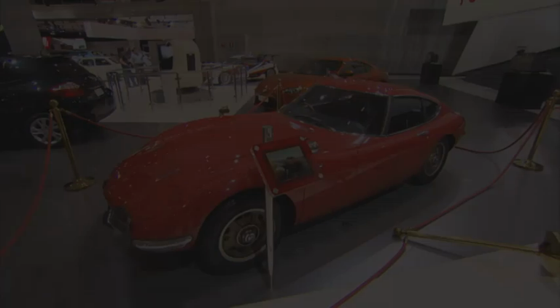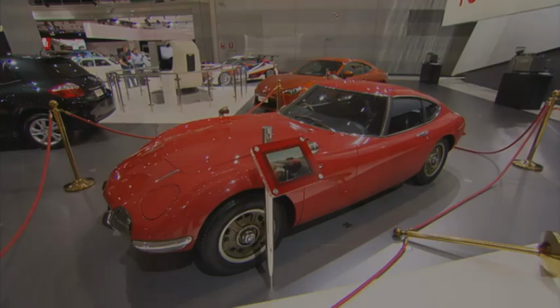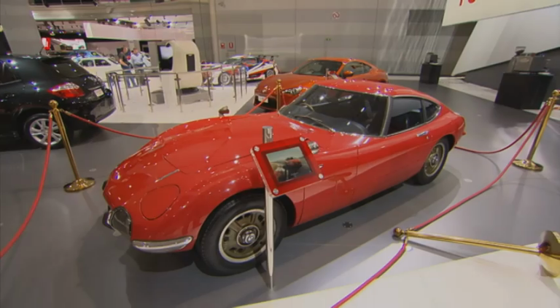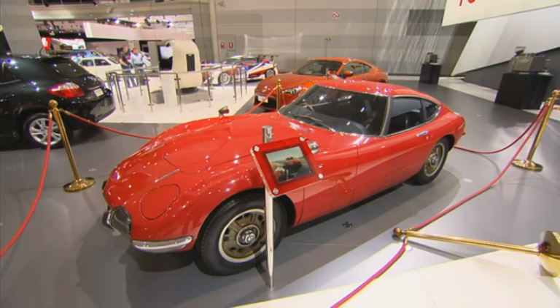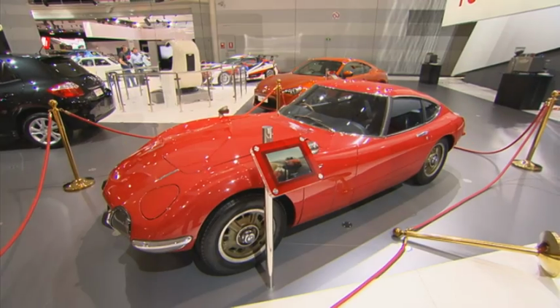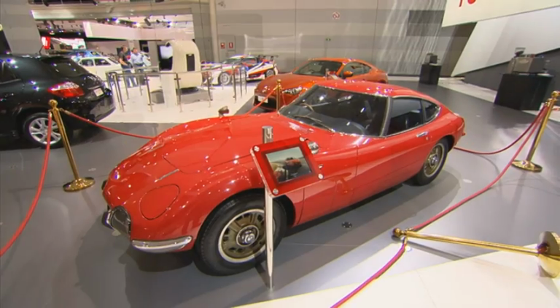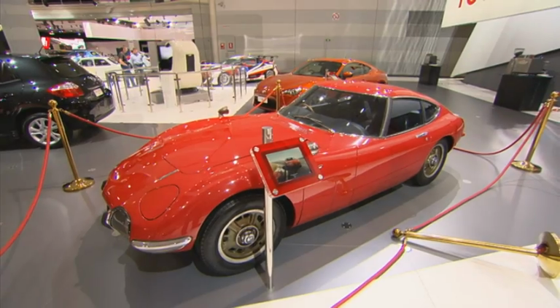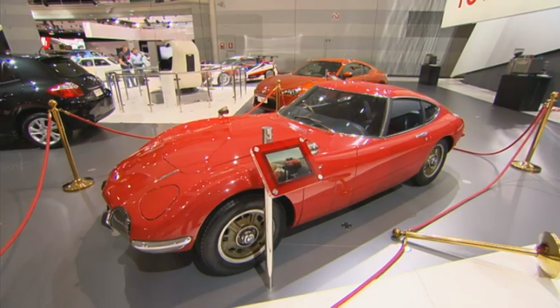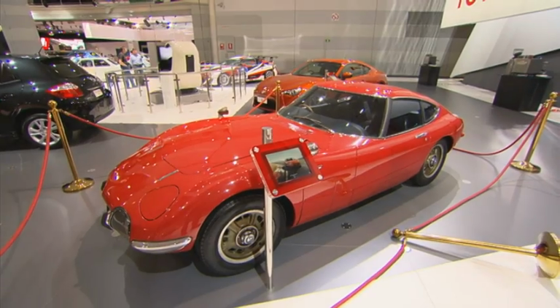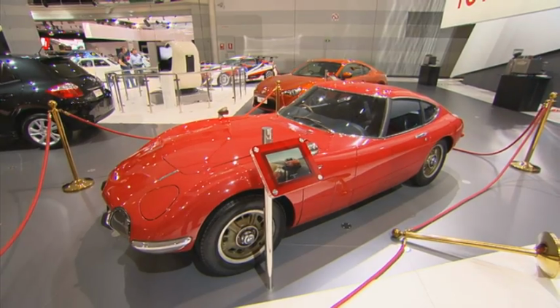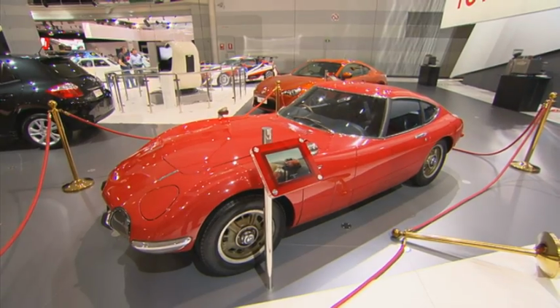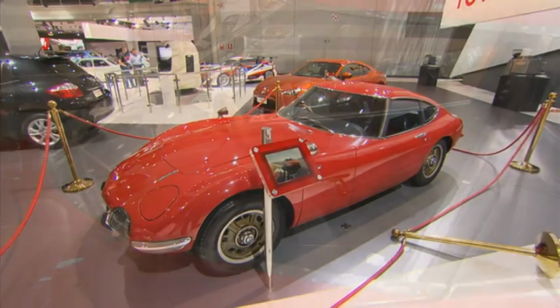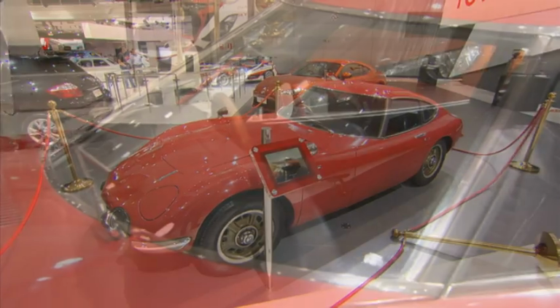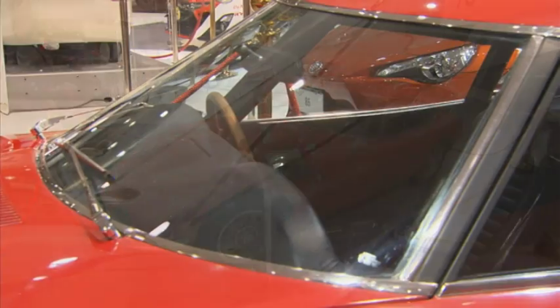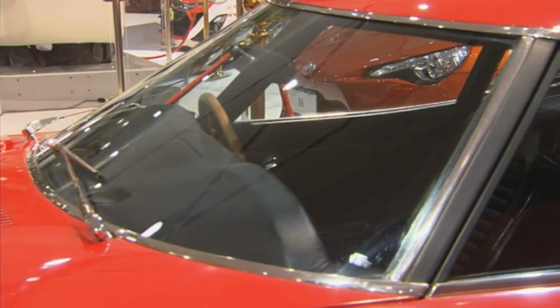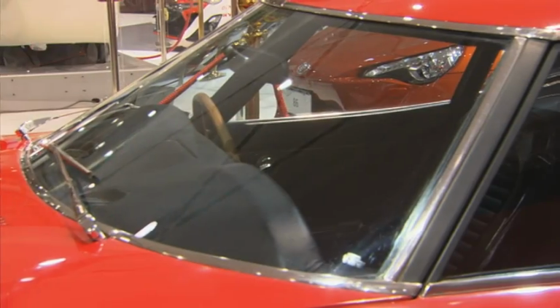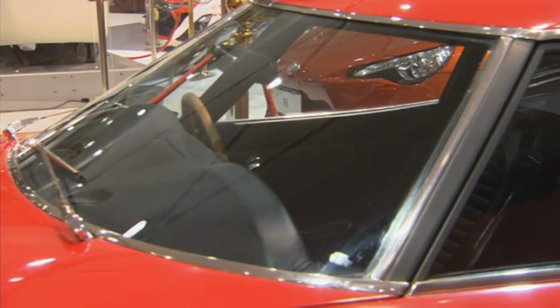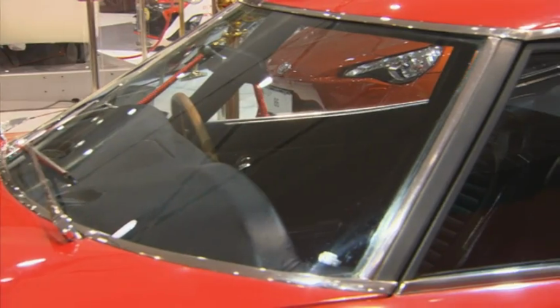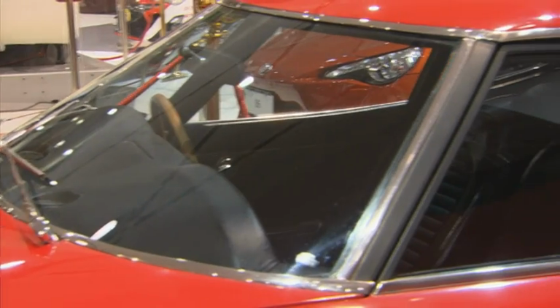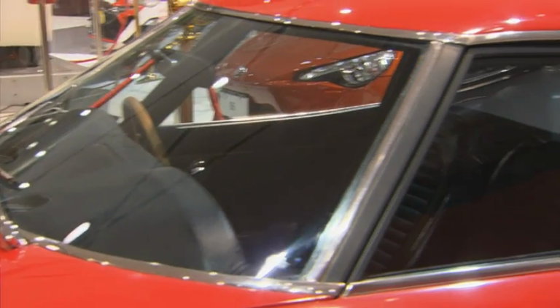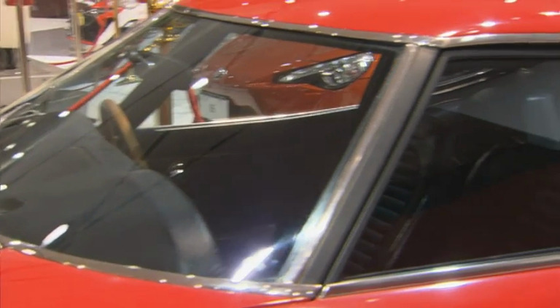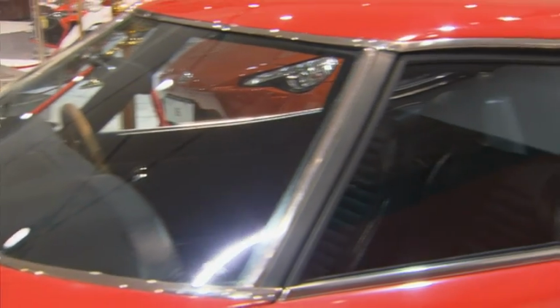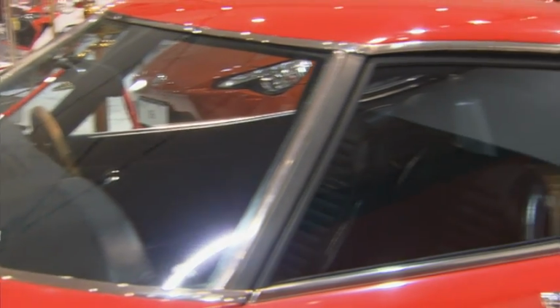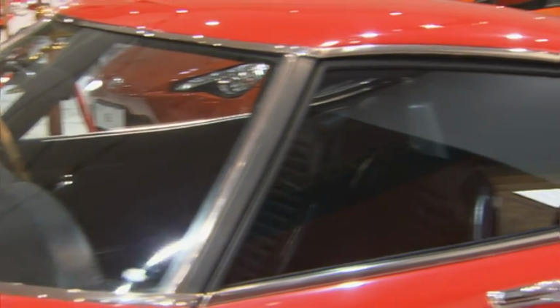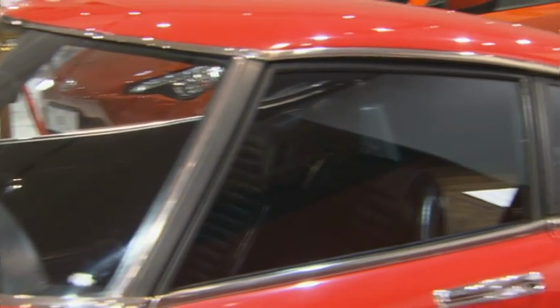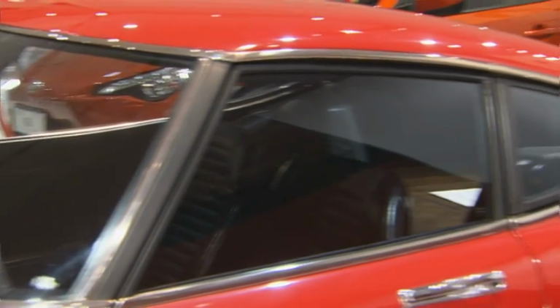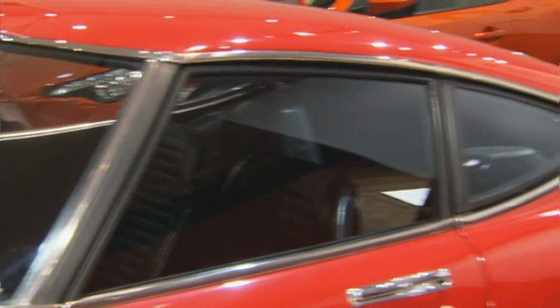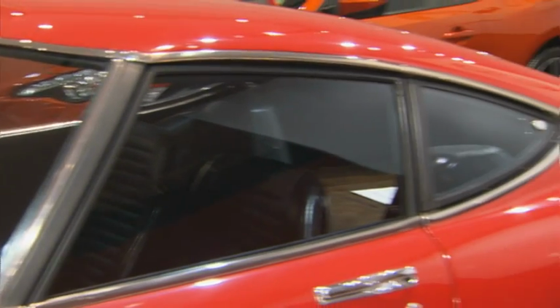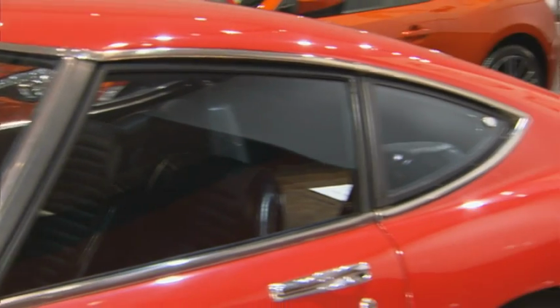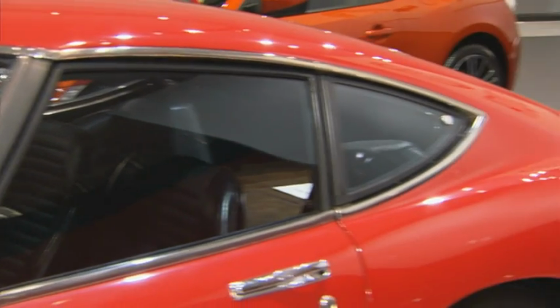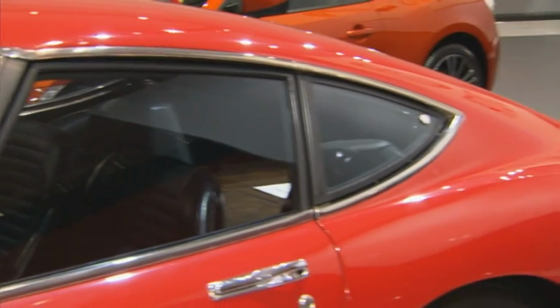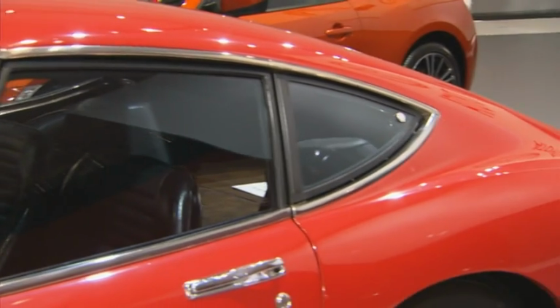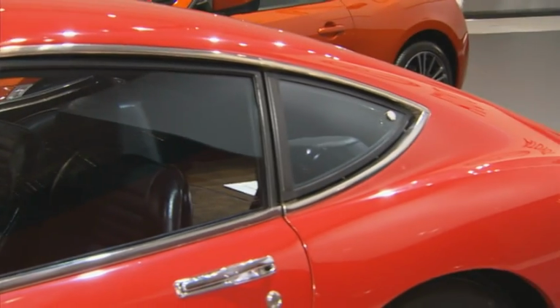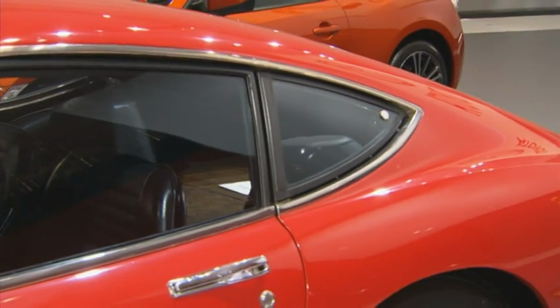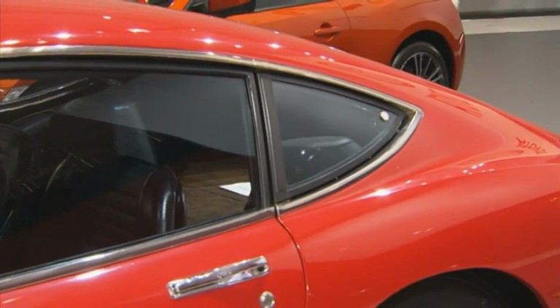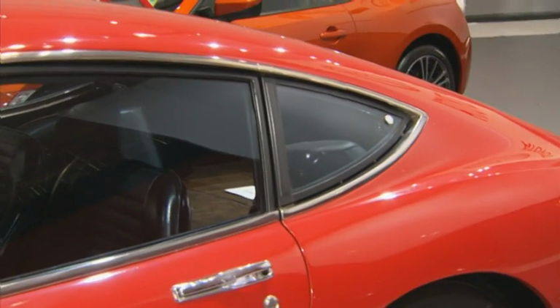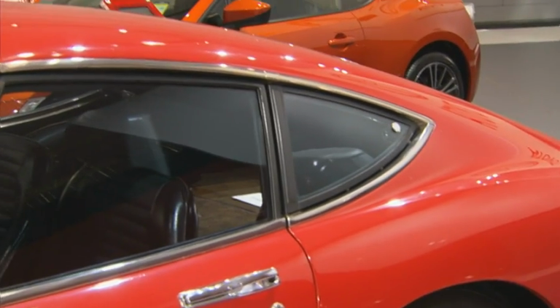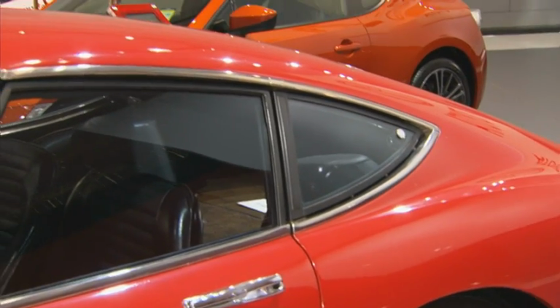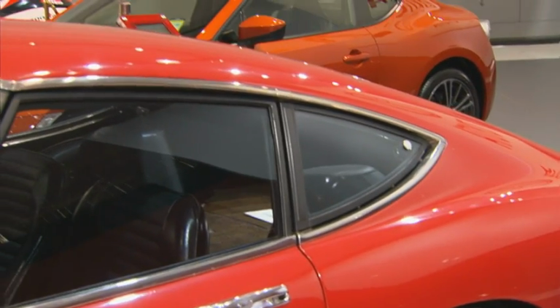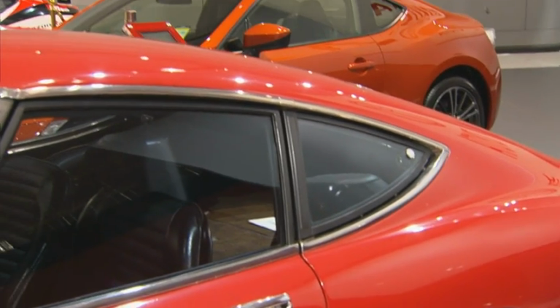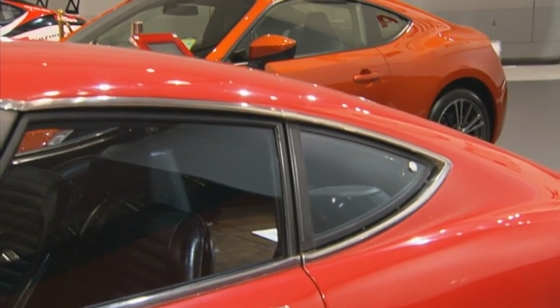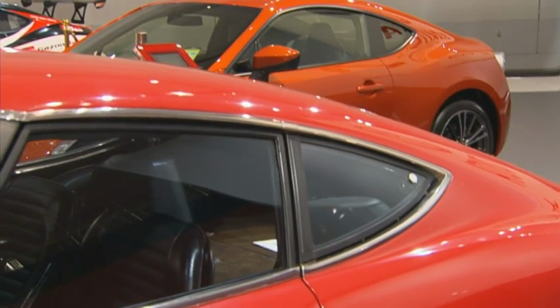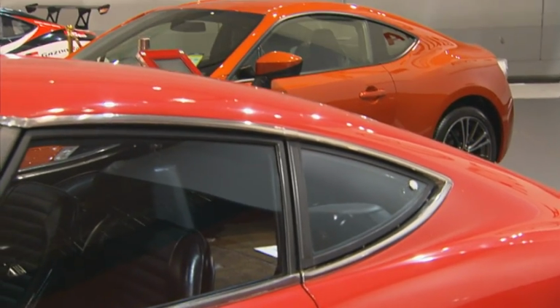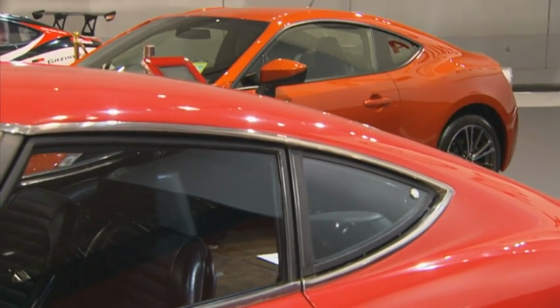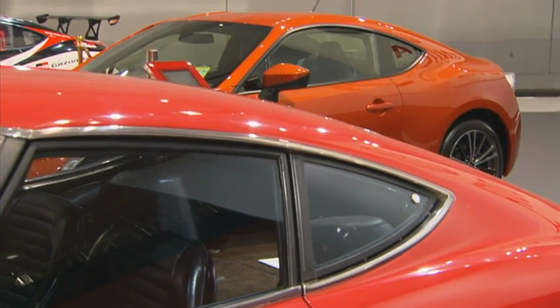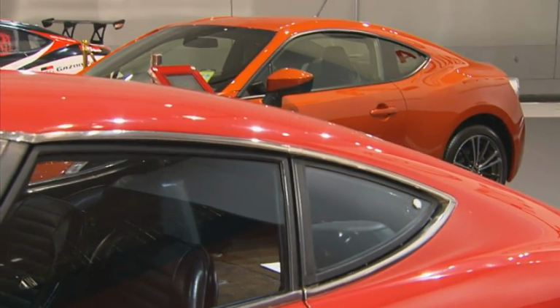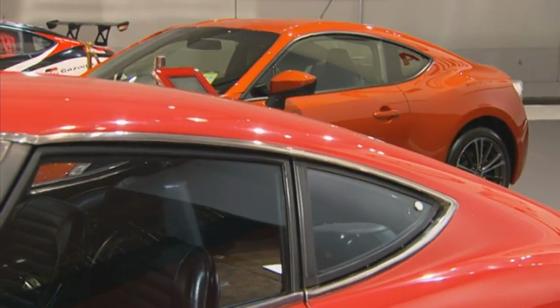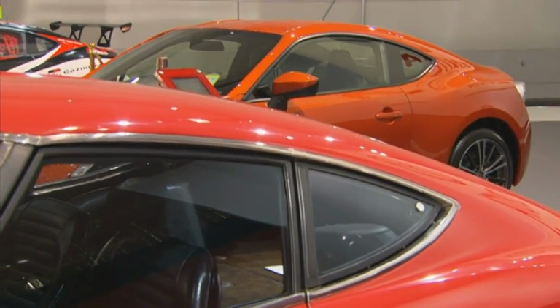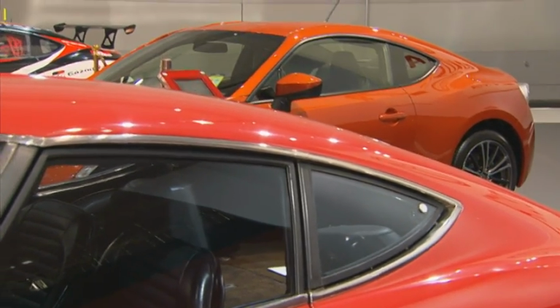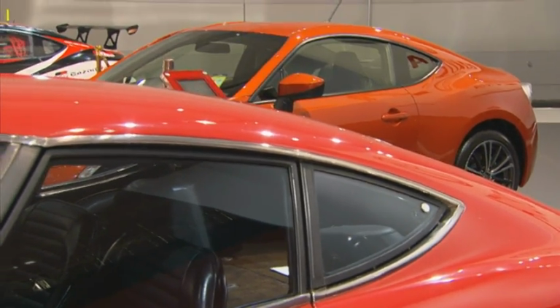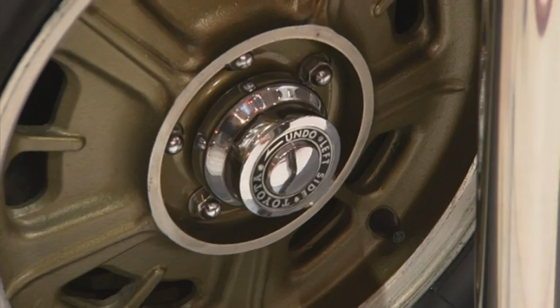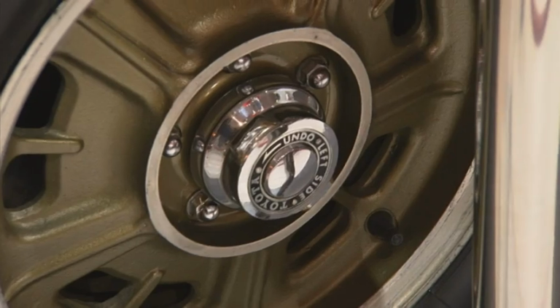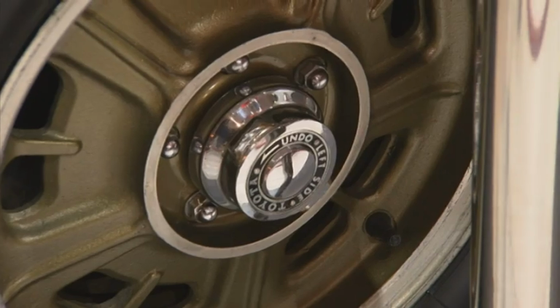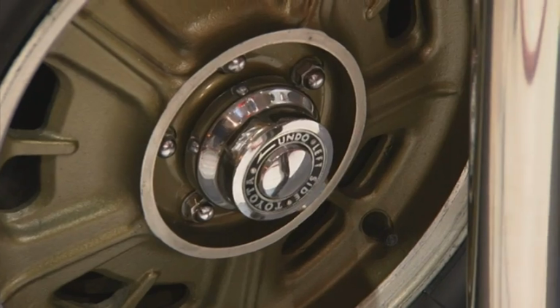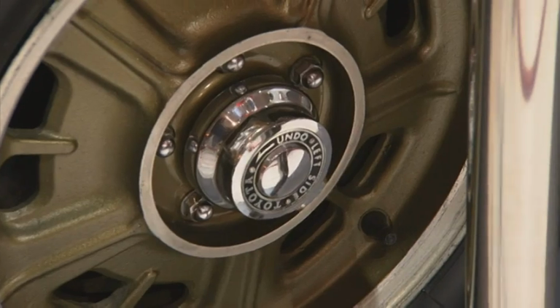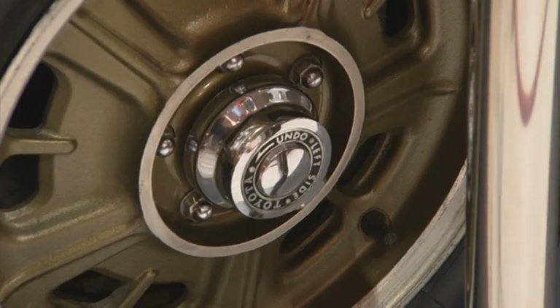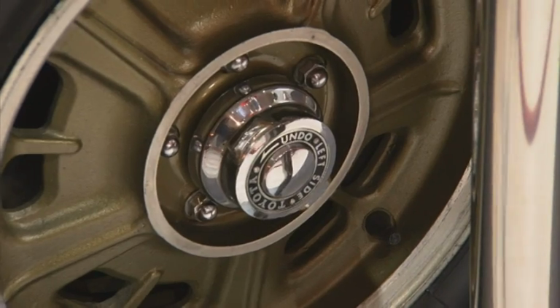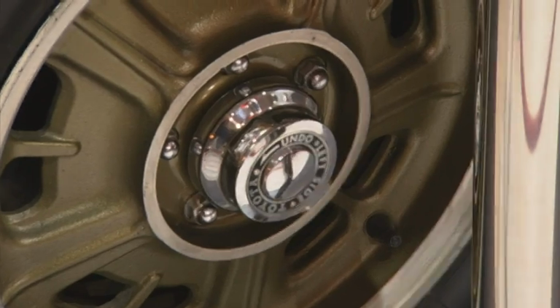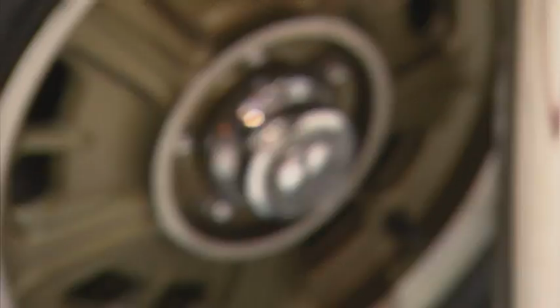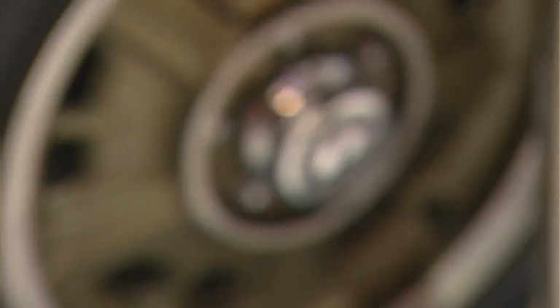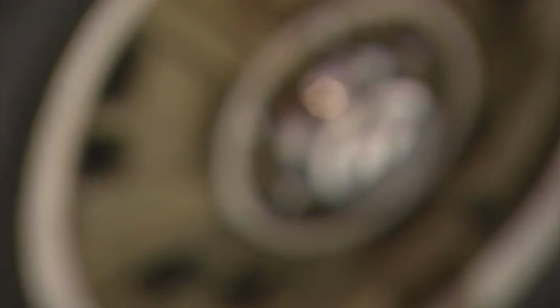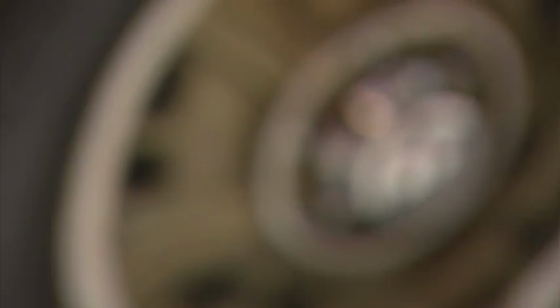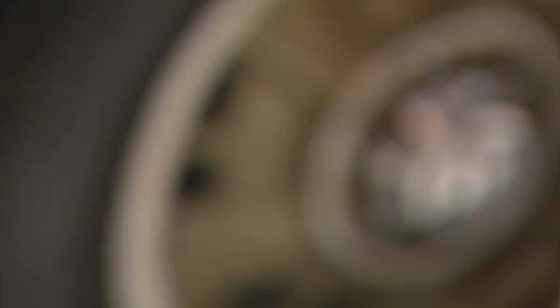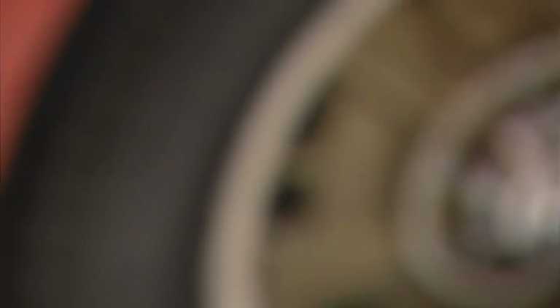Hi, I'm Neil Bates. Hi, I'm Coral Taylor. And we're here at the Sydney International Motor Show on the Toyota stand.